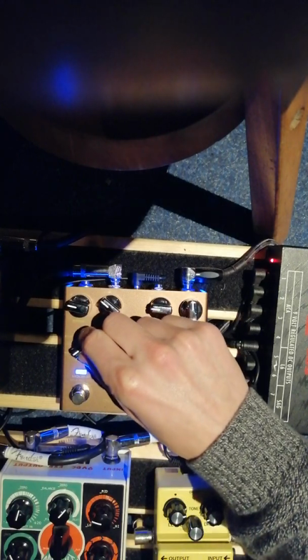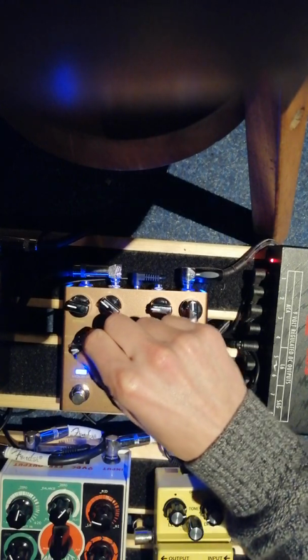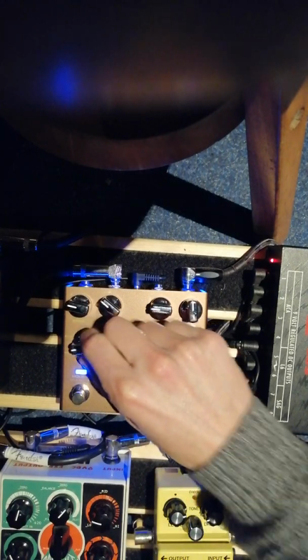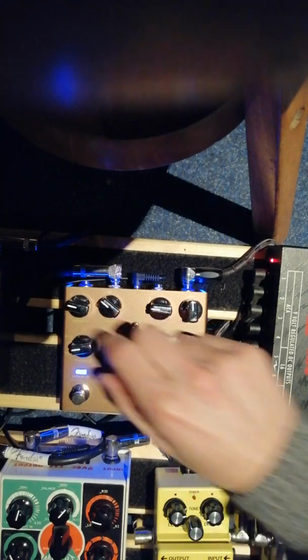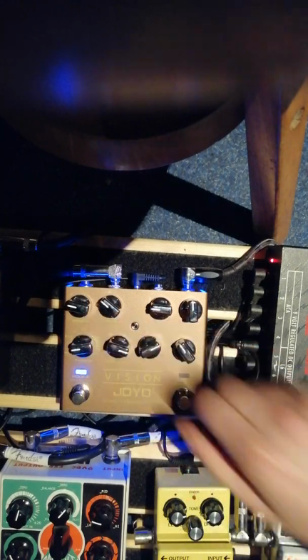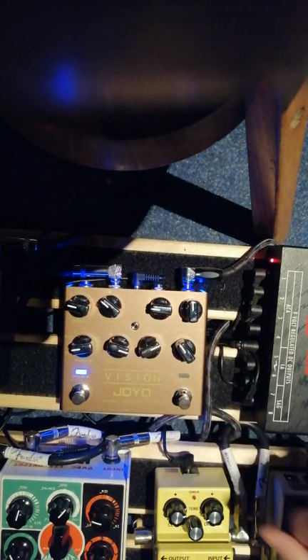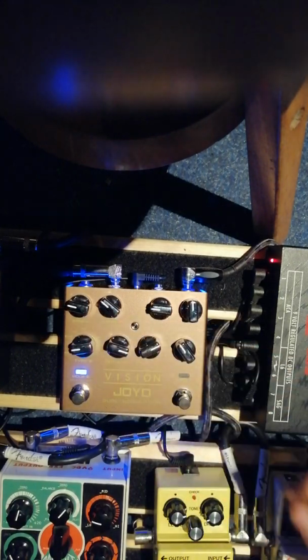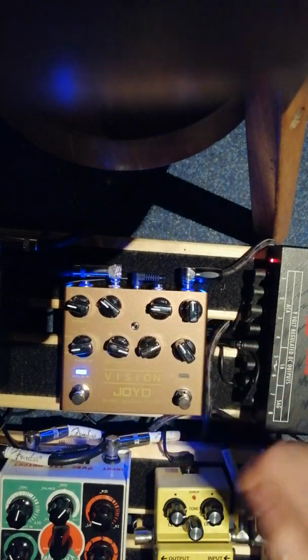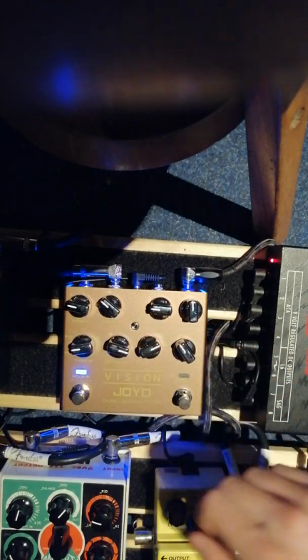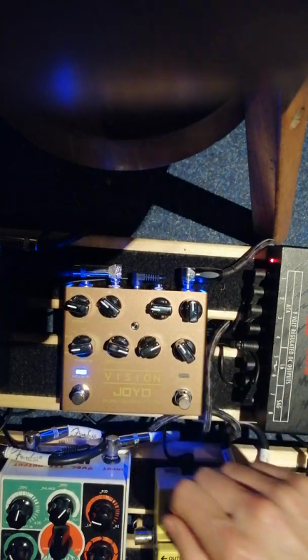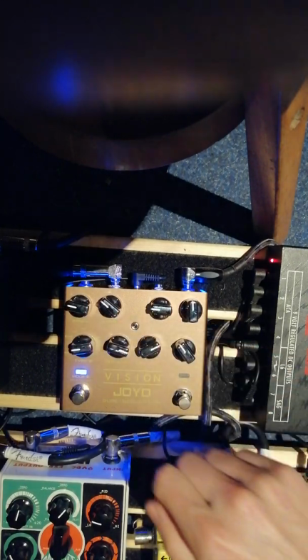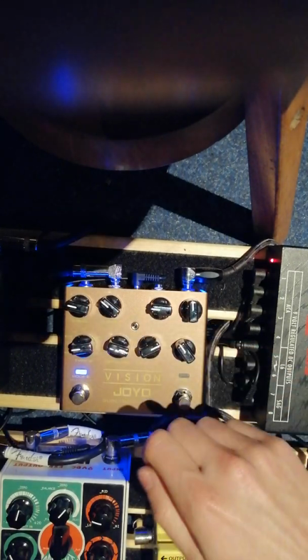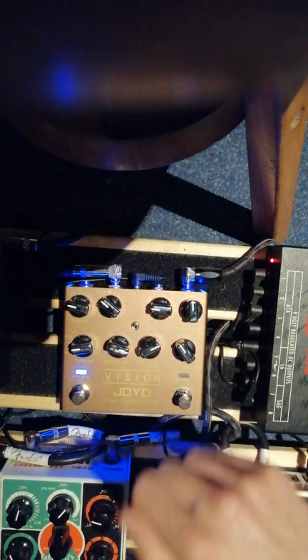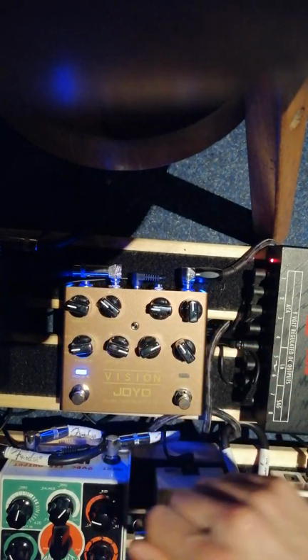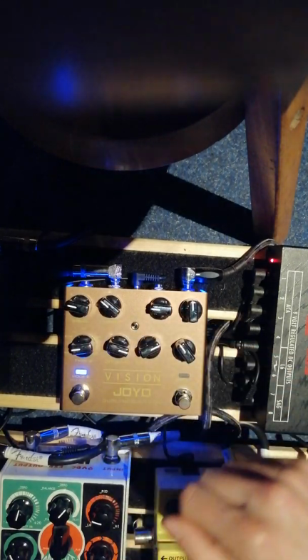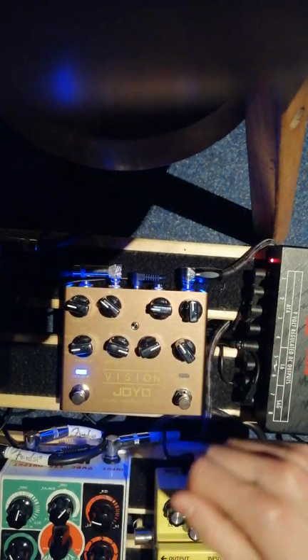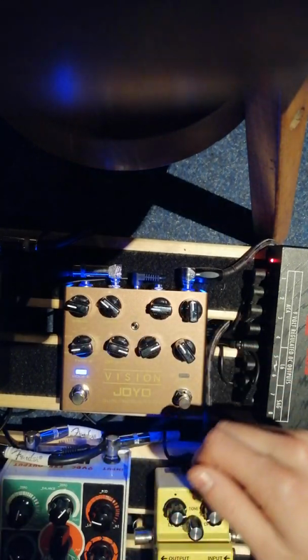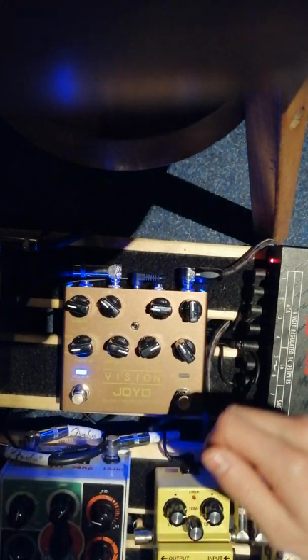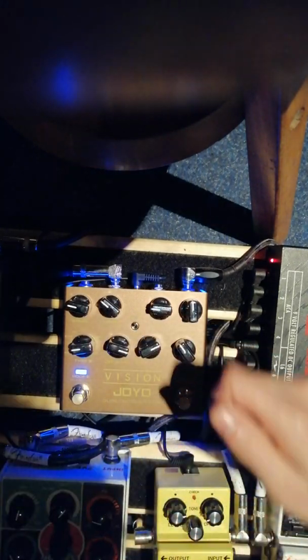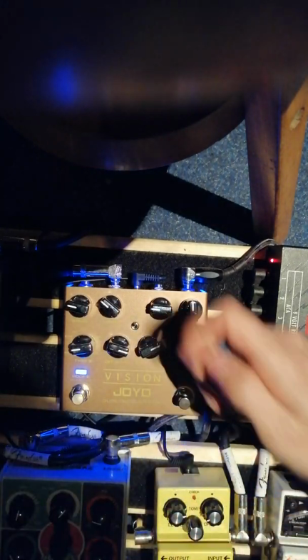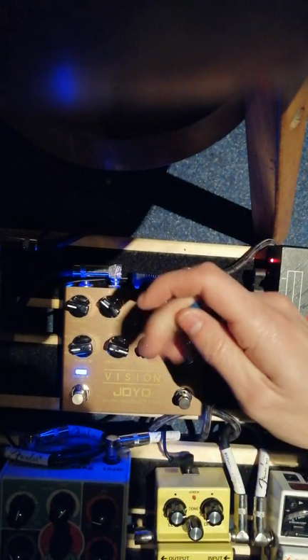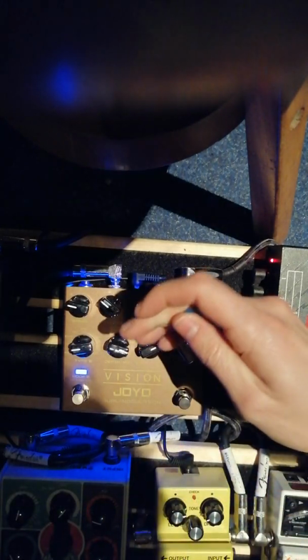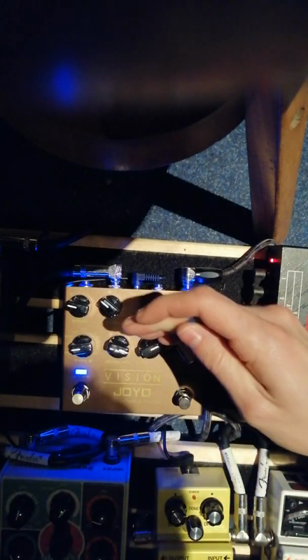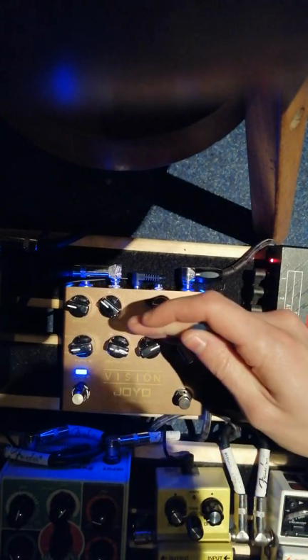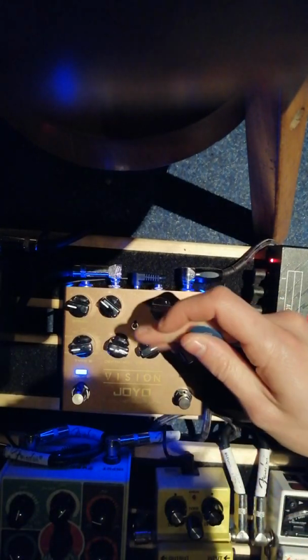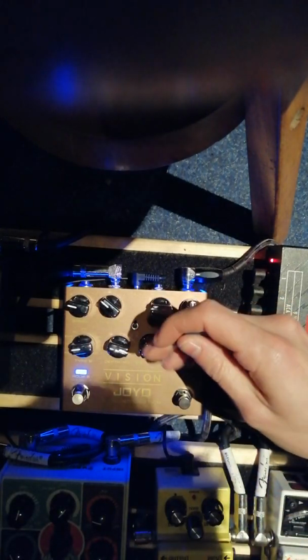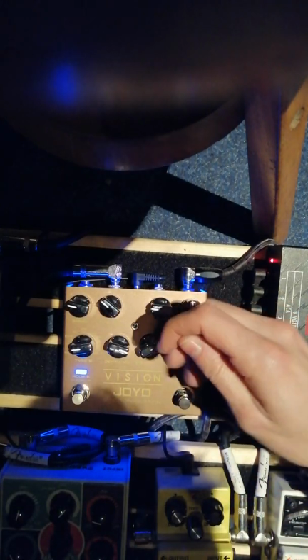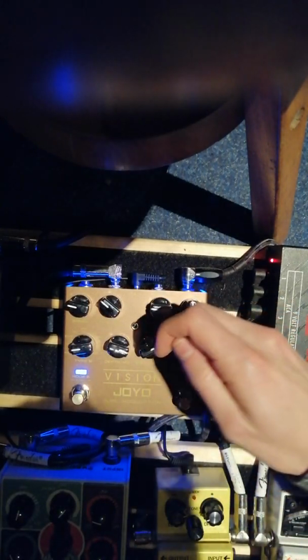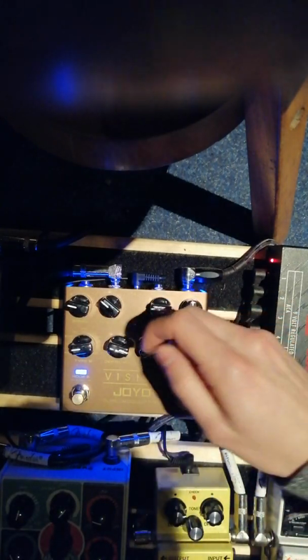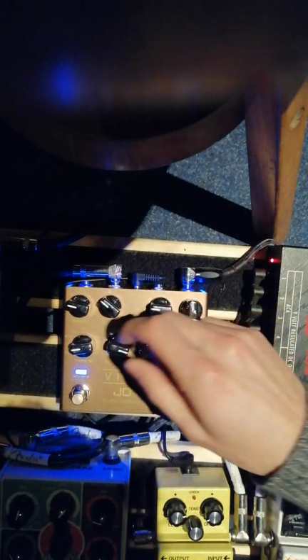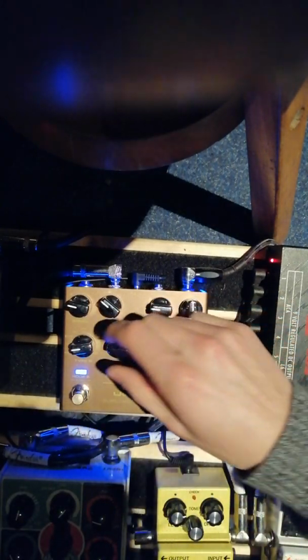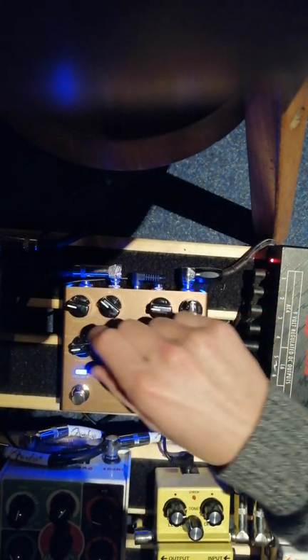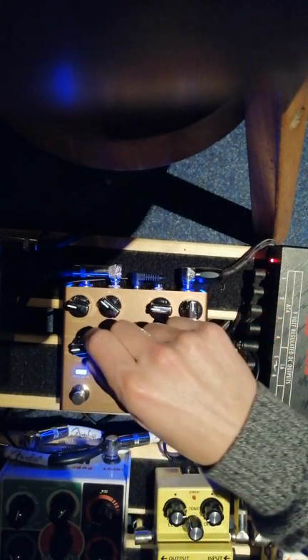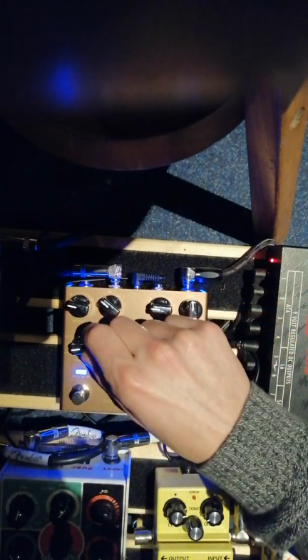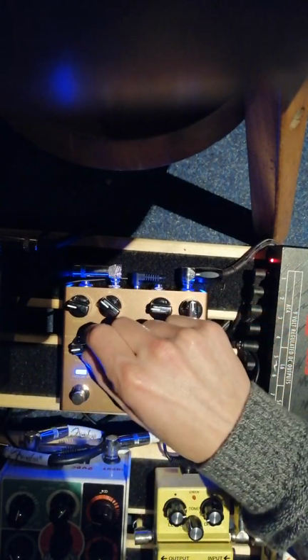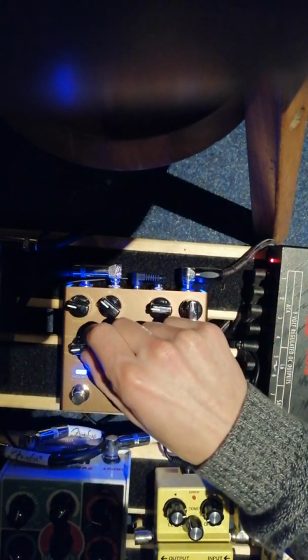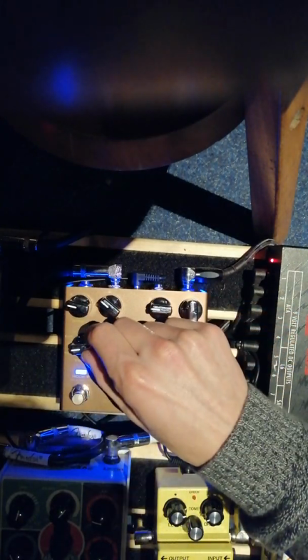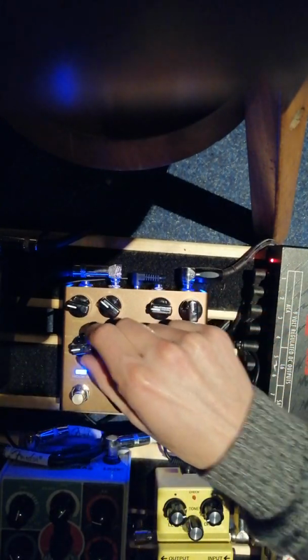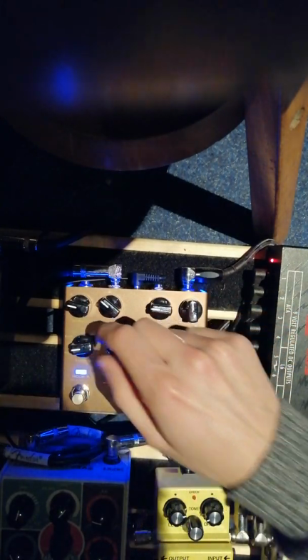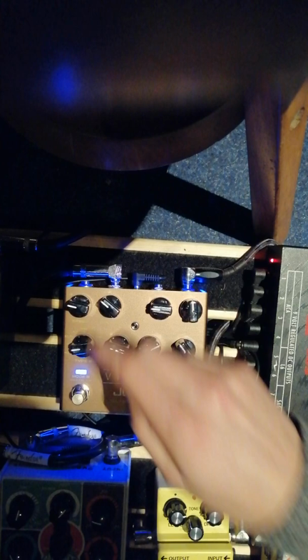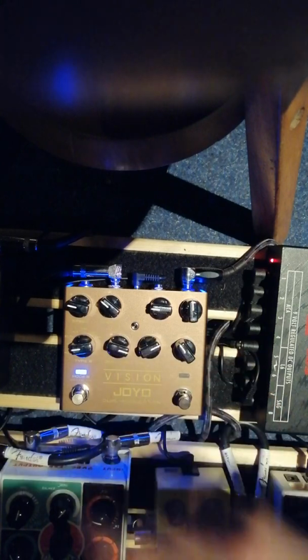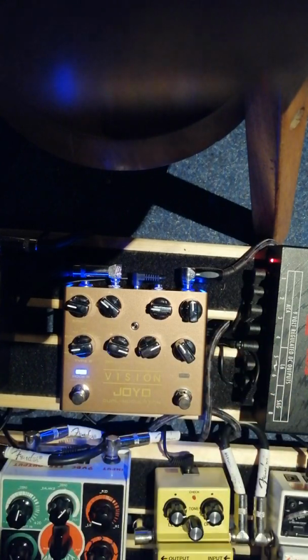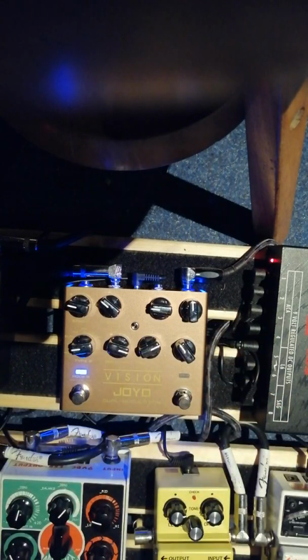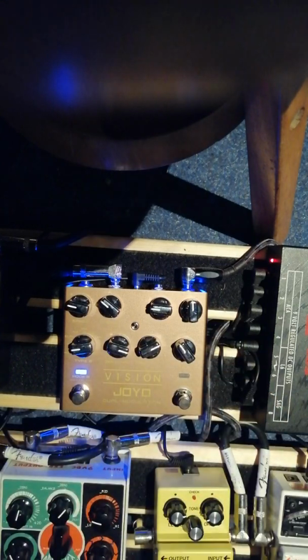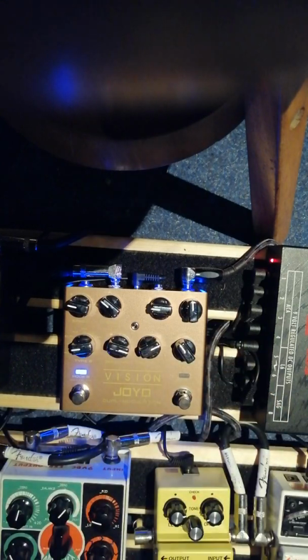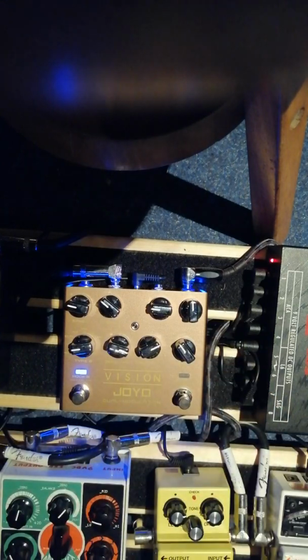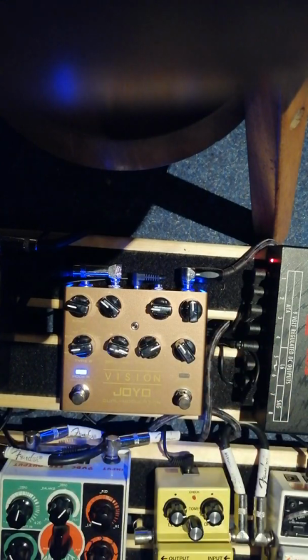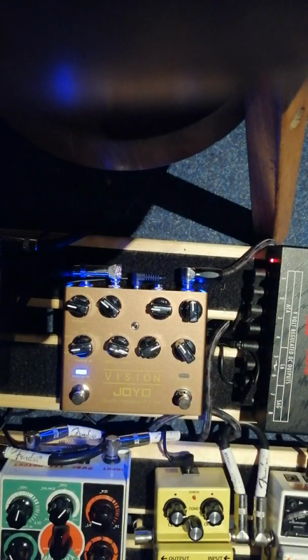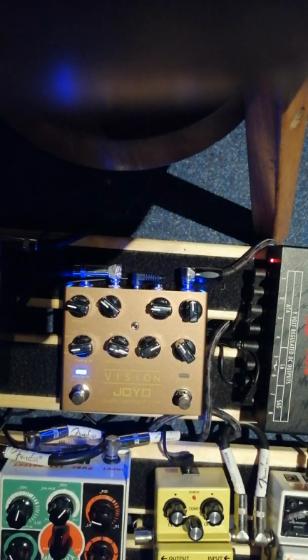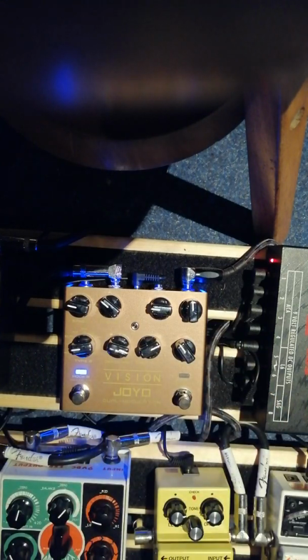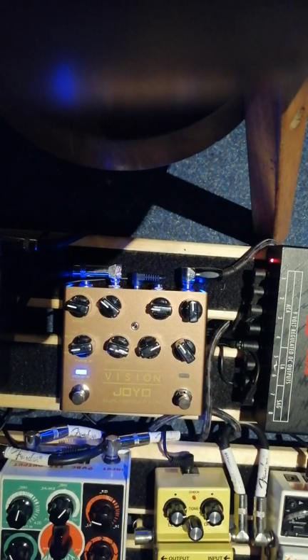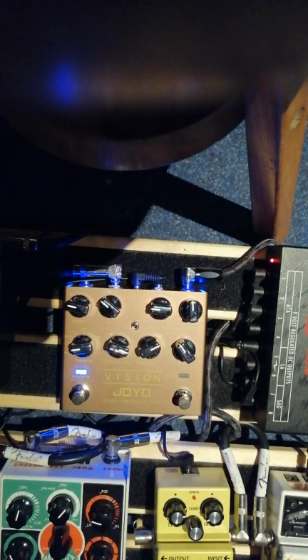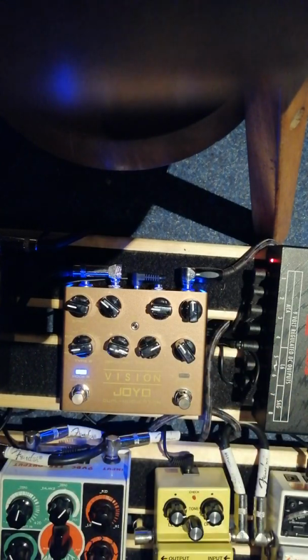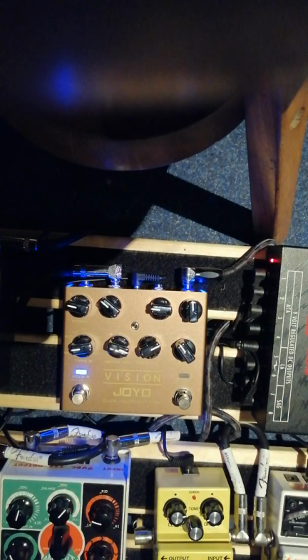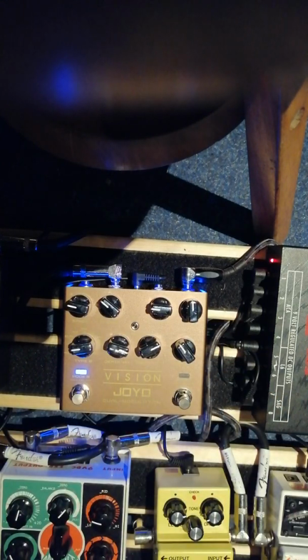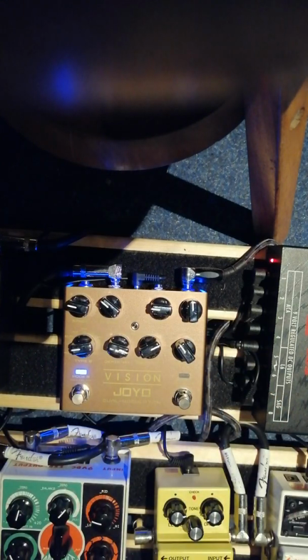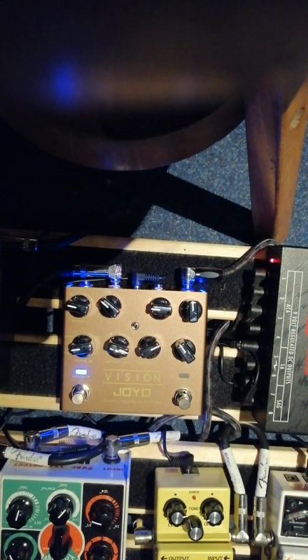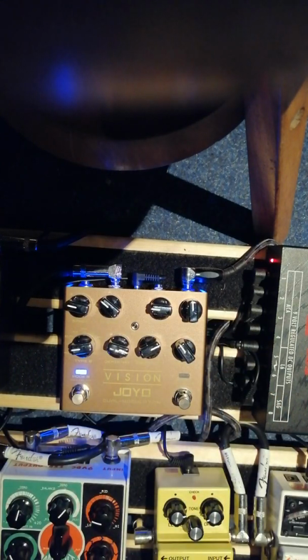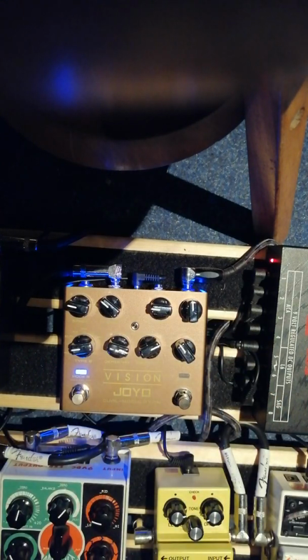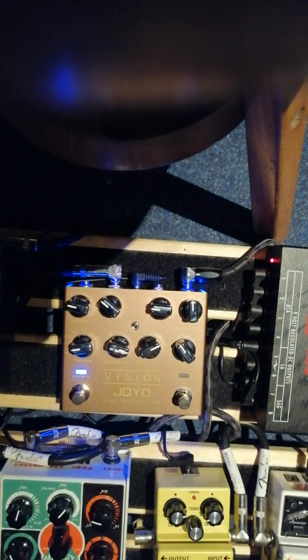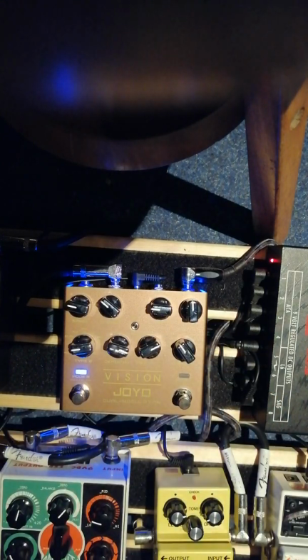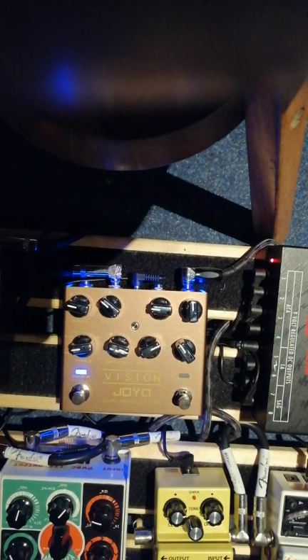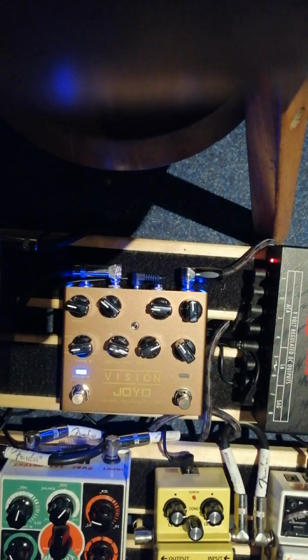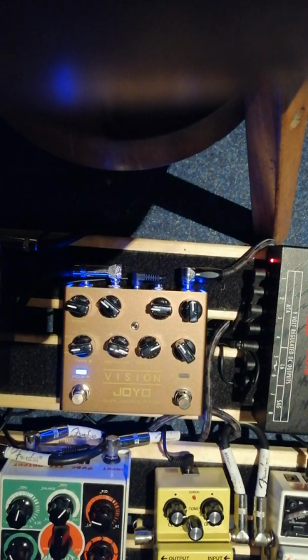Next one. It's called... it's kind of hard to read. I think it's just a chorus. Yeah, that's a chorus.